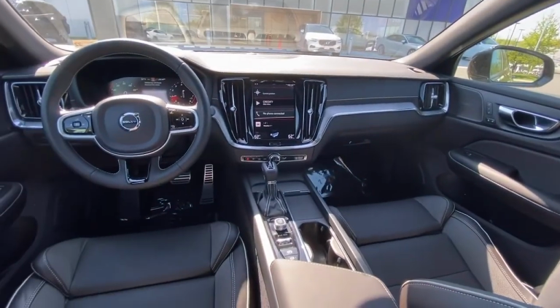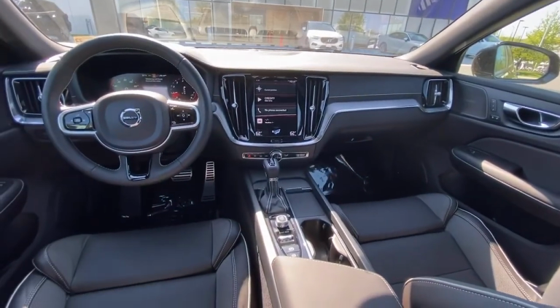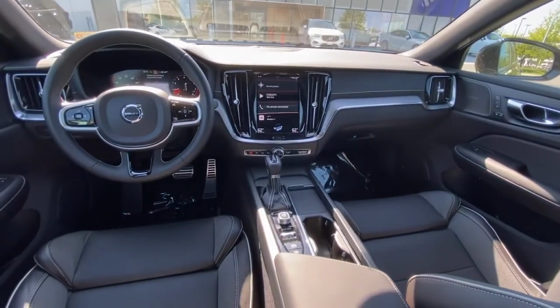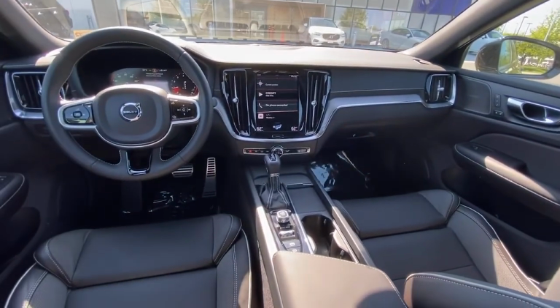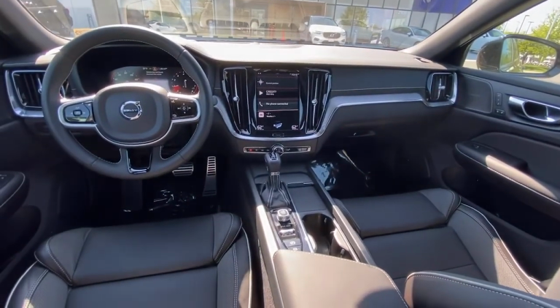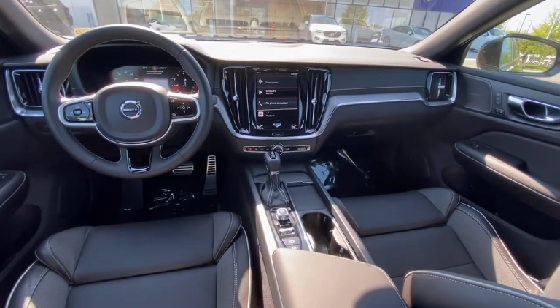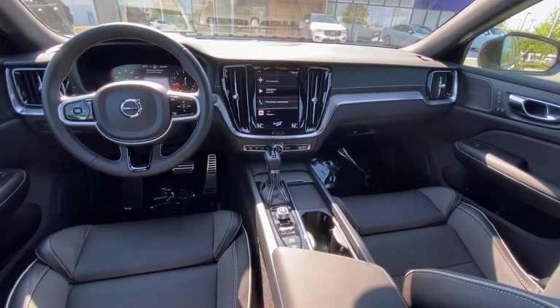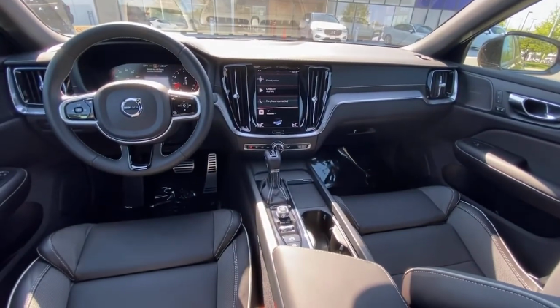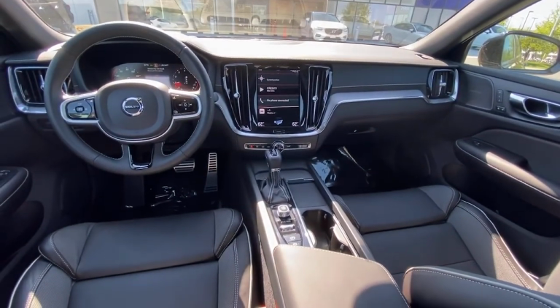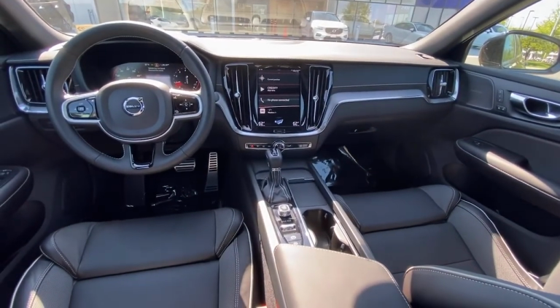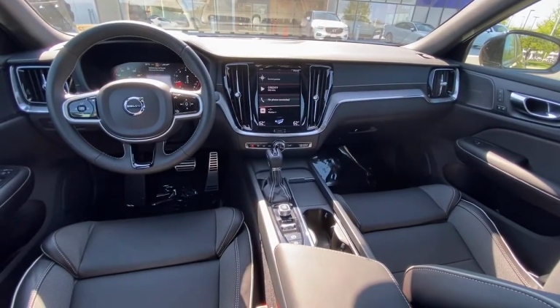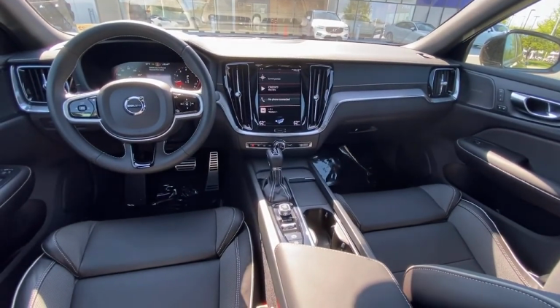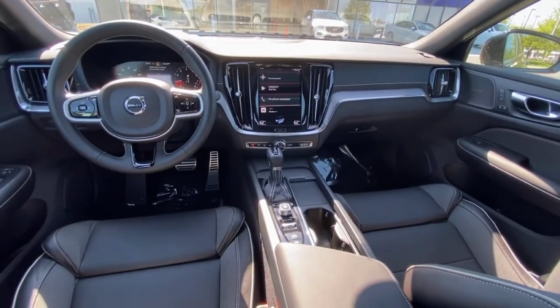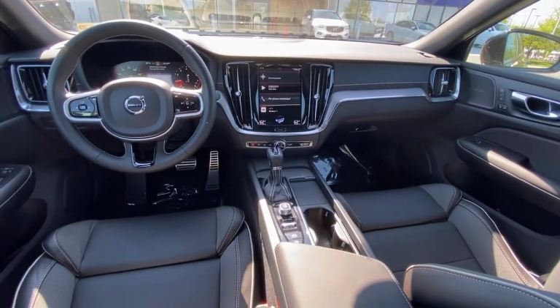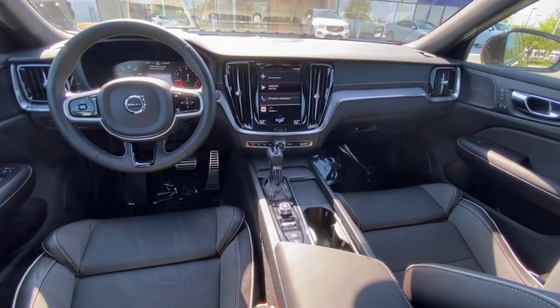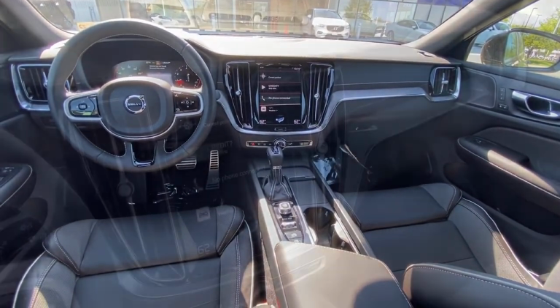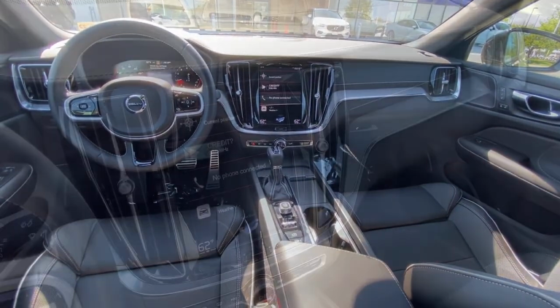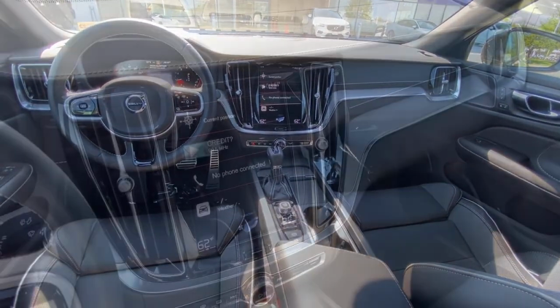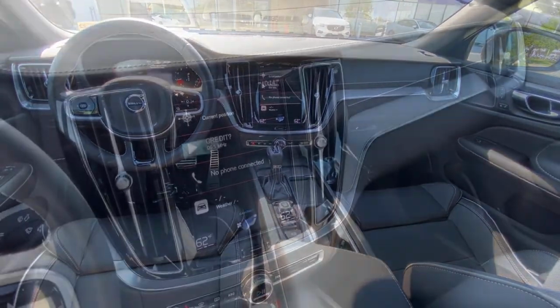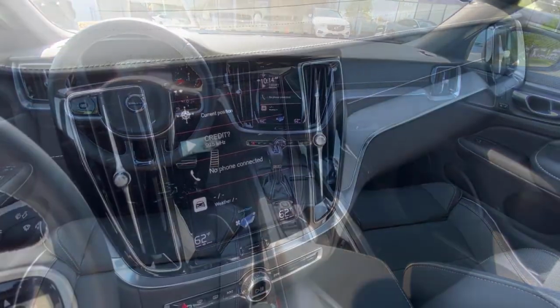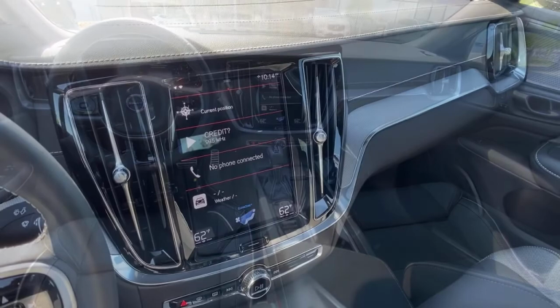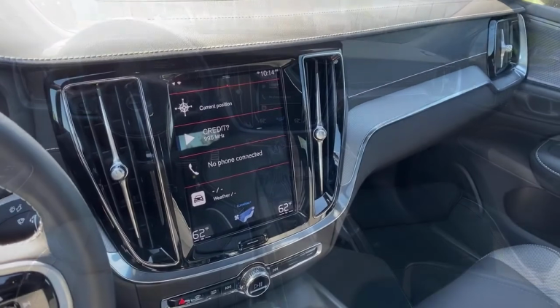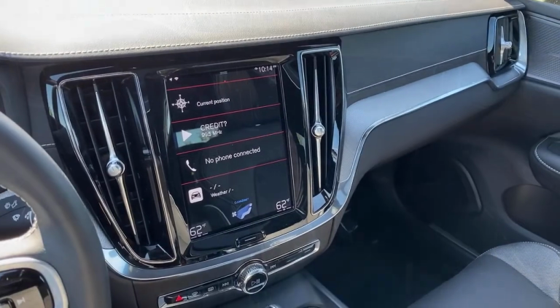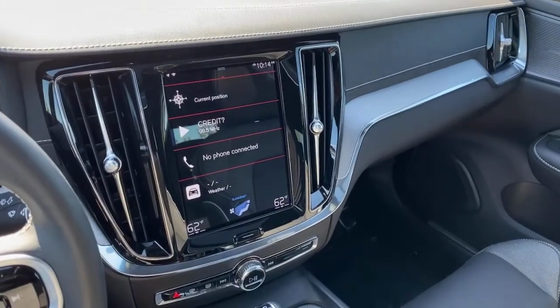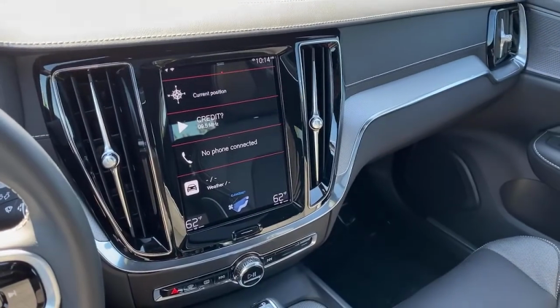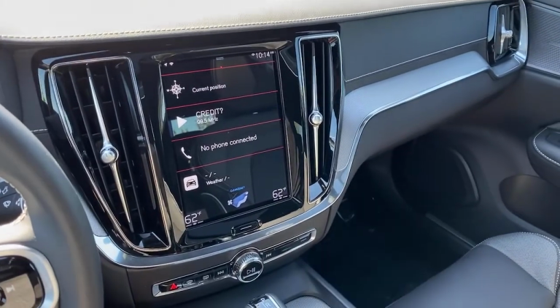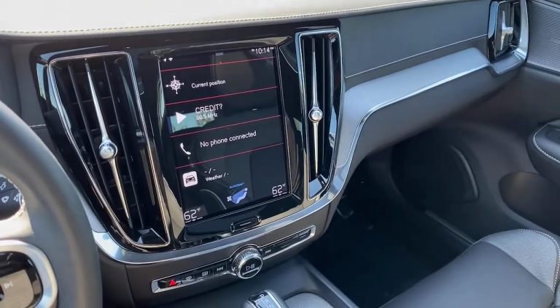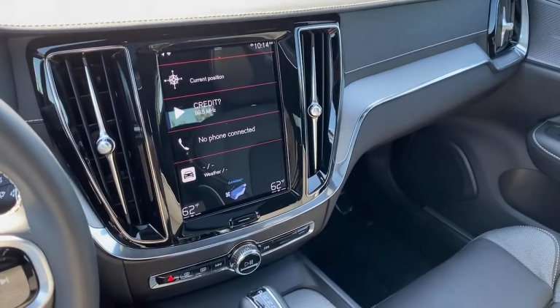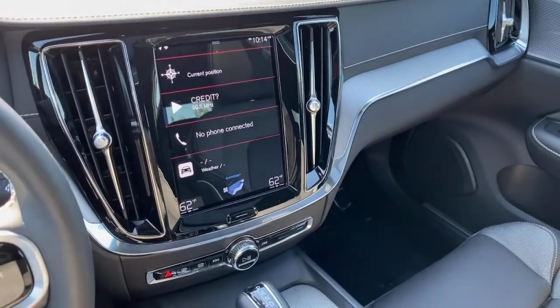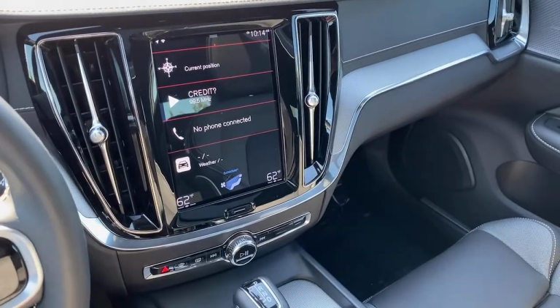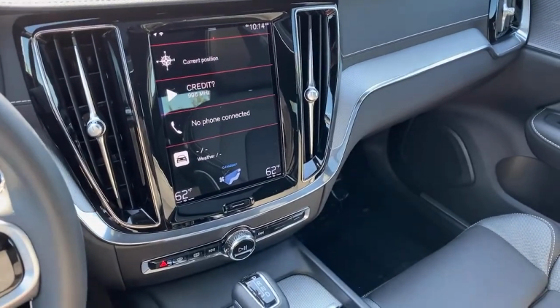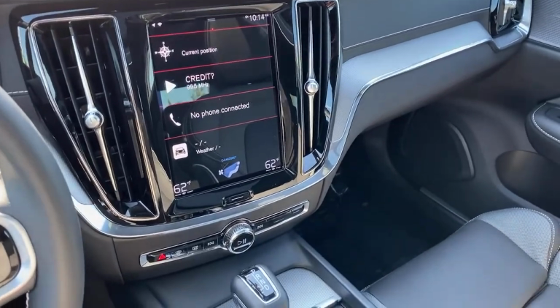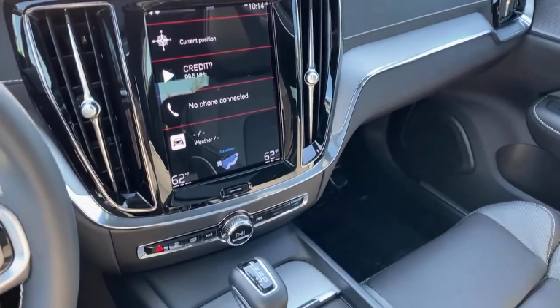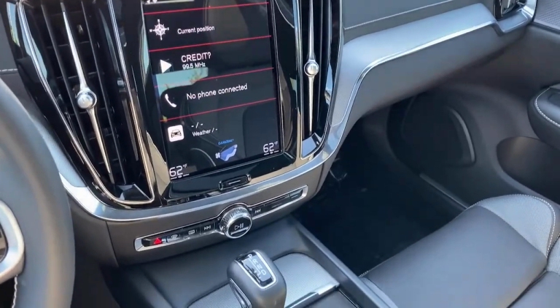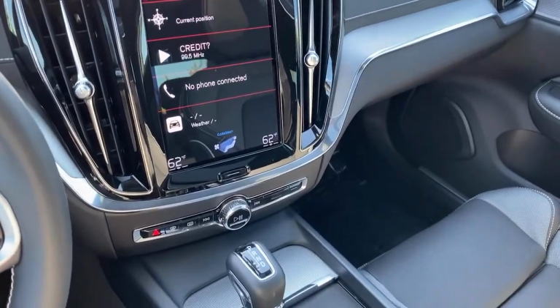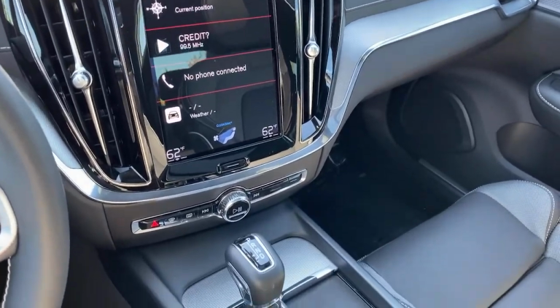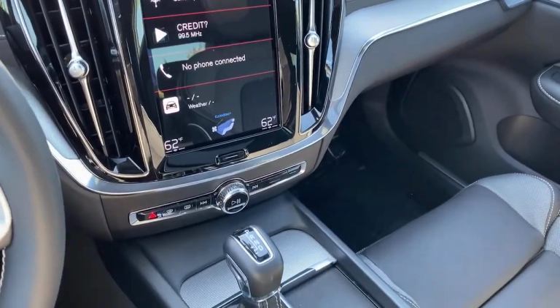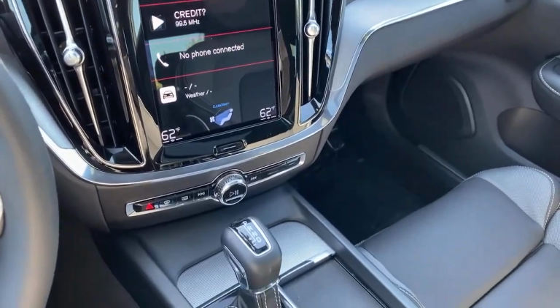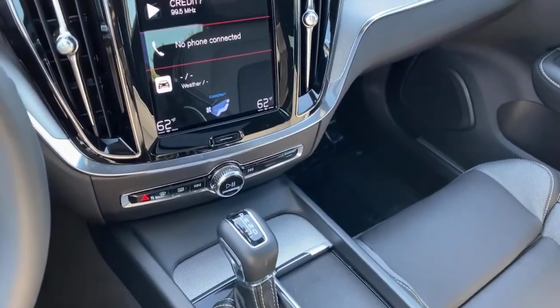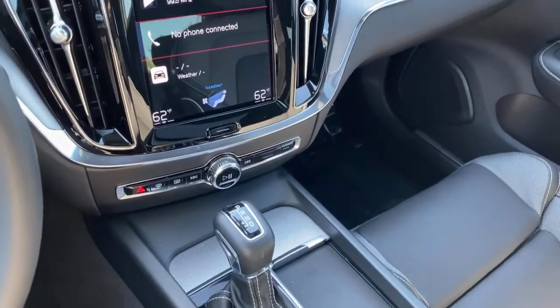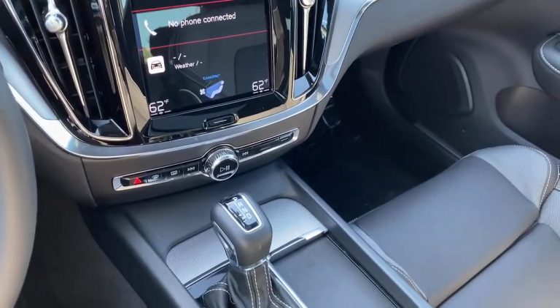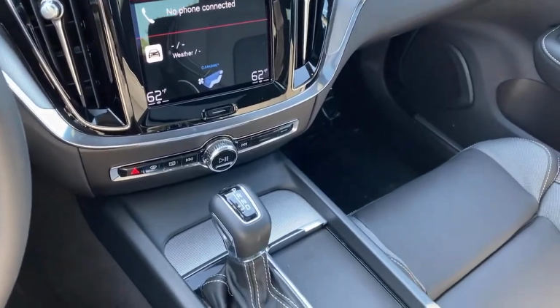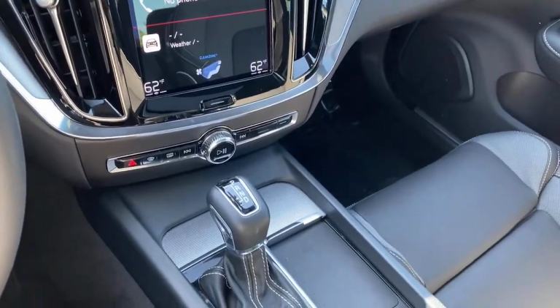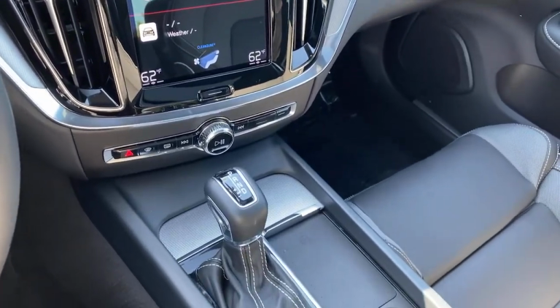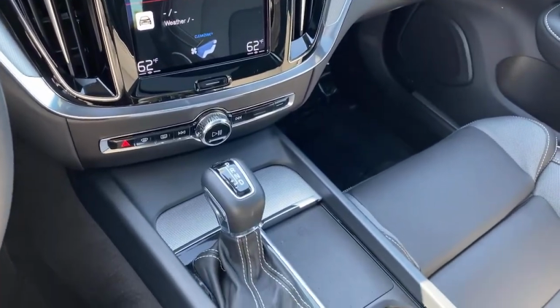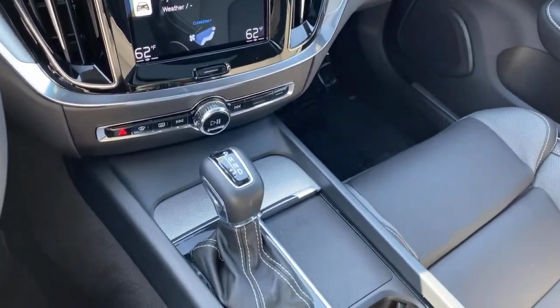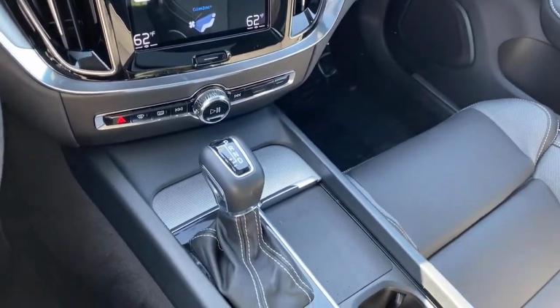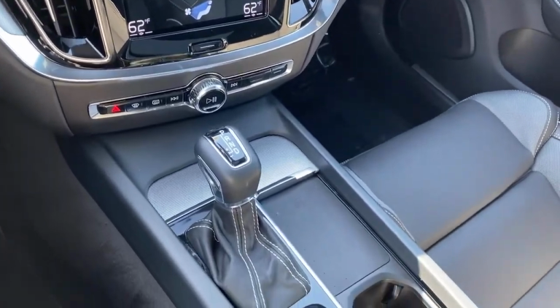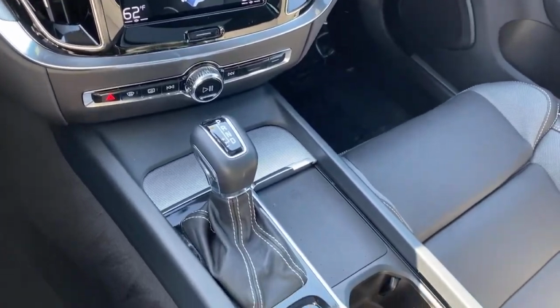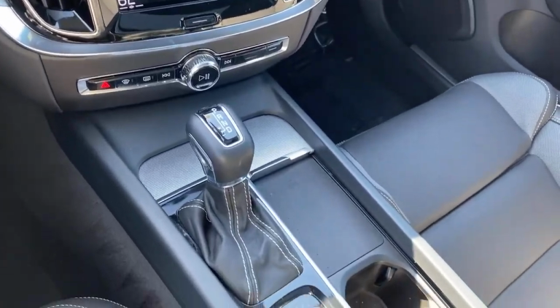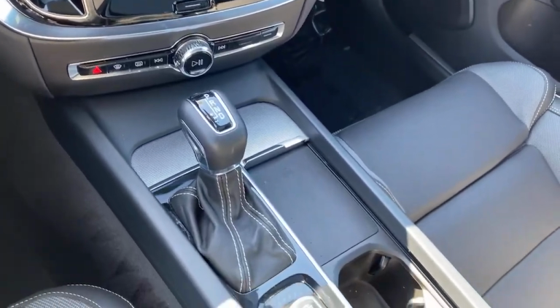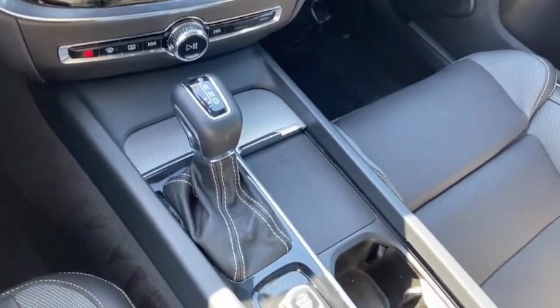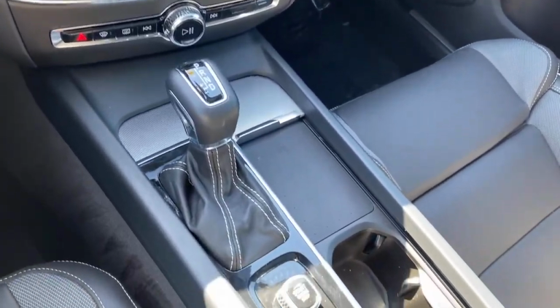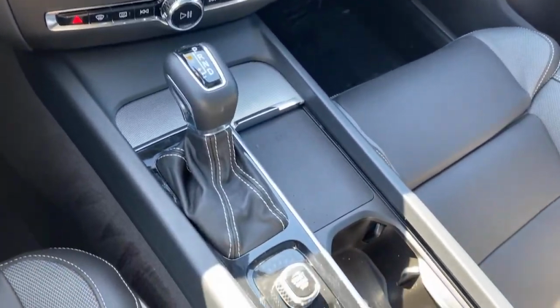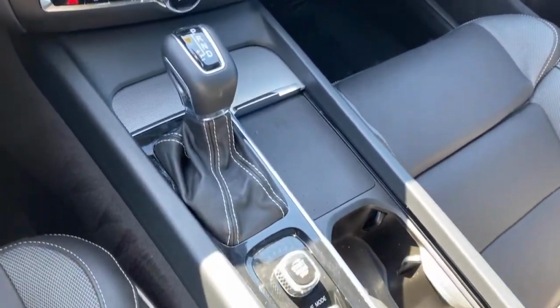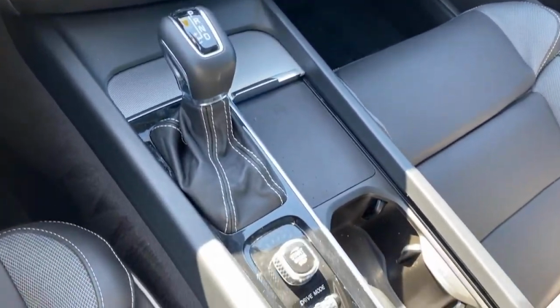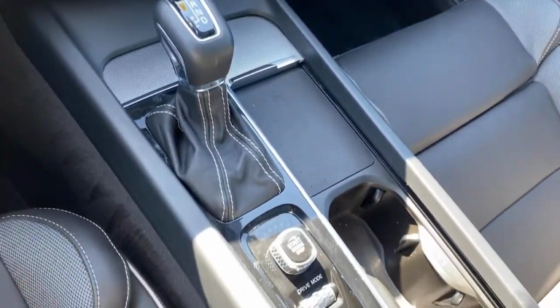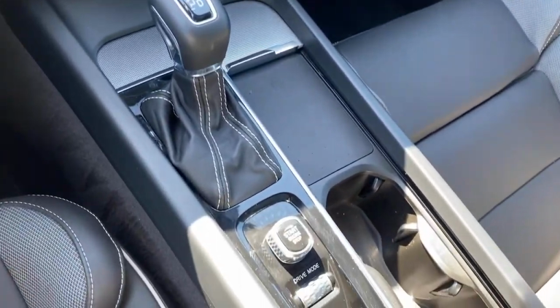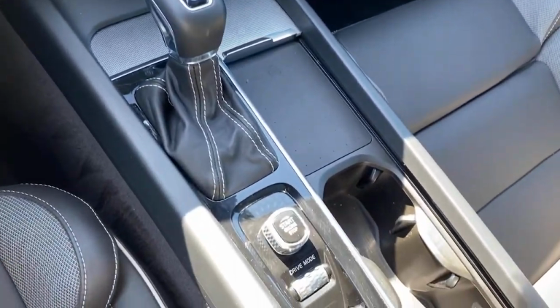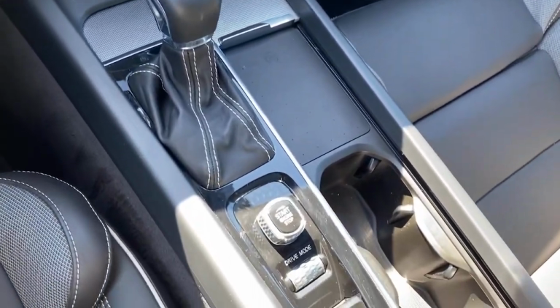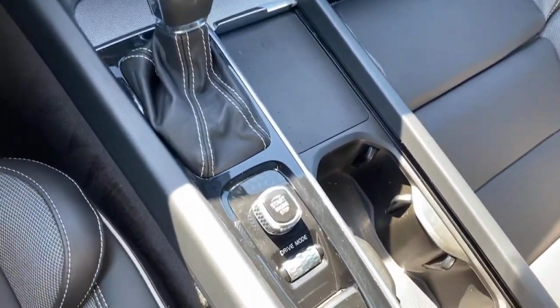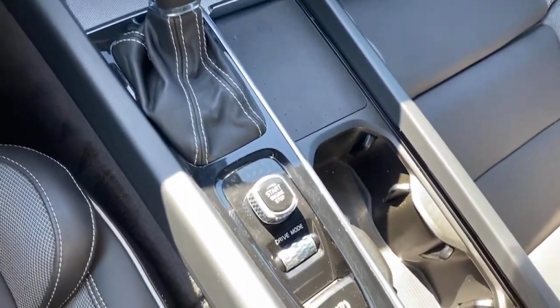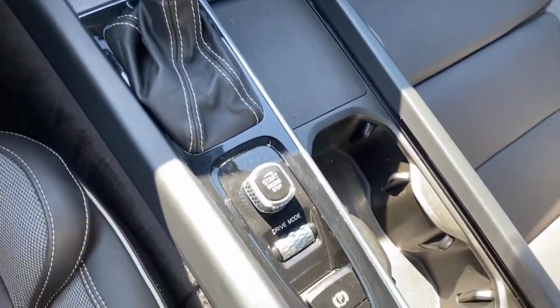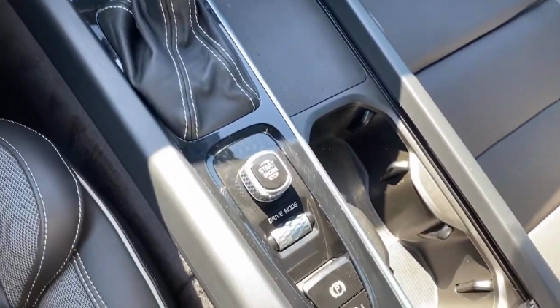That's the S60. See for yourself when you take it out for a test drive. Our professional staff looks forward to giving you excellent service.